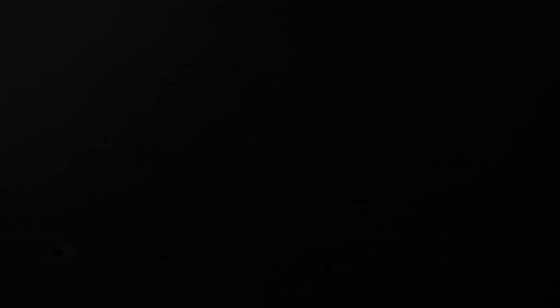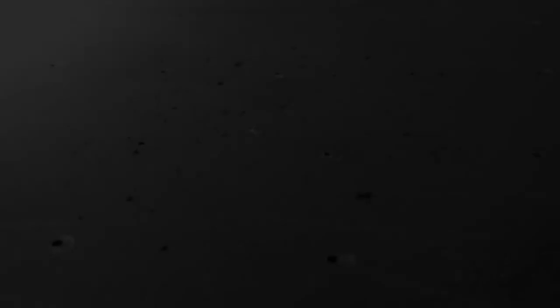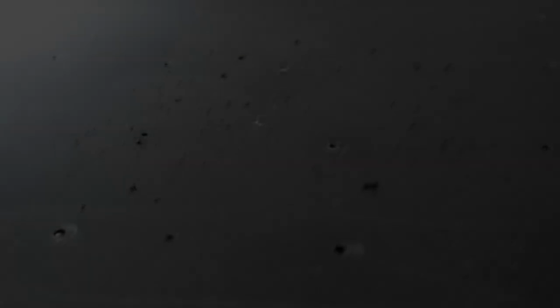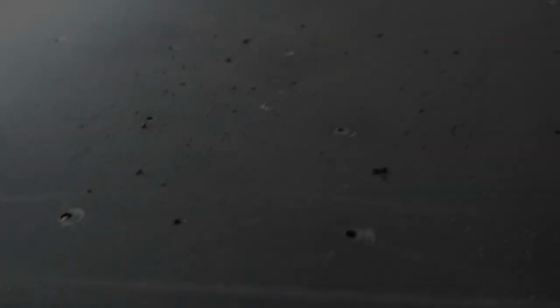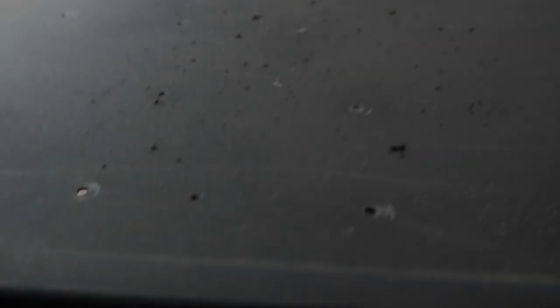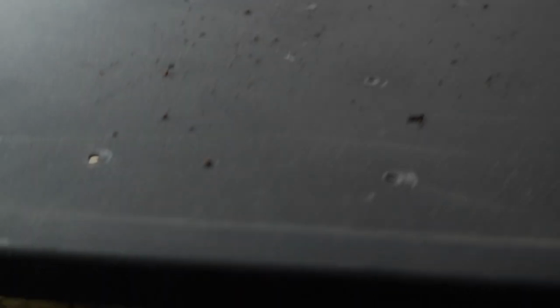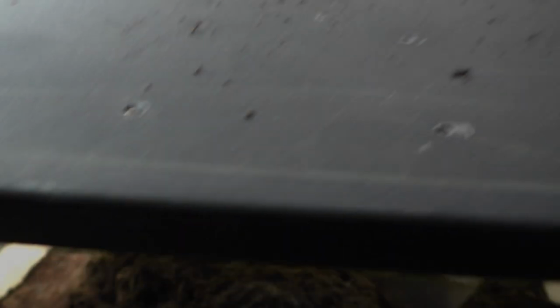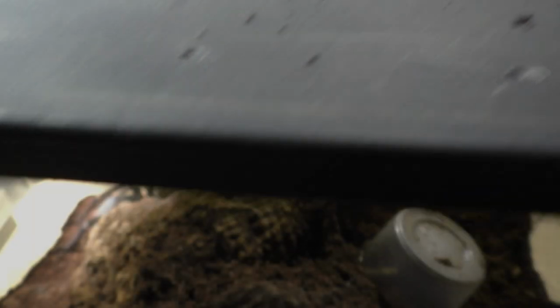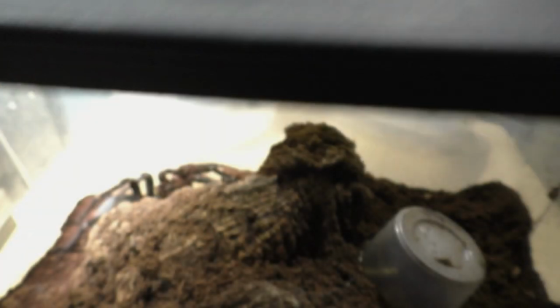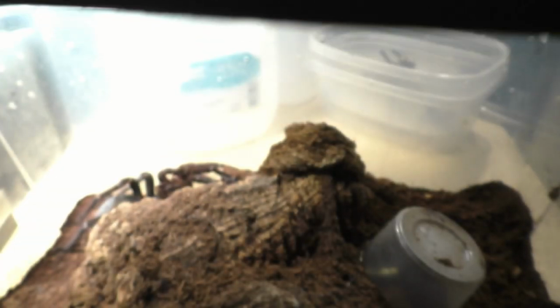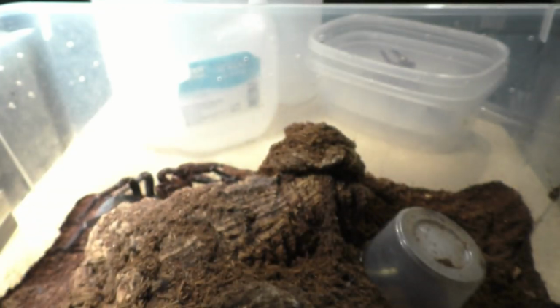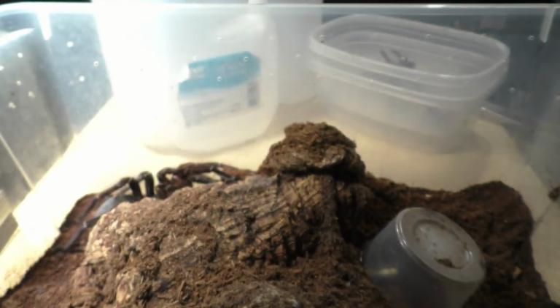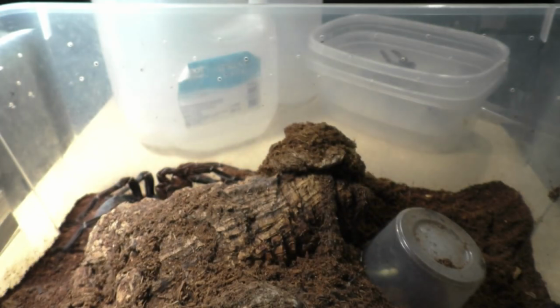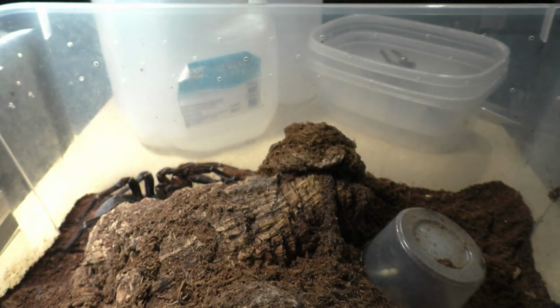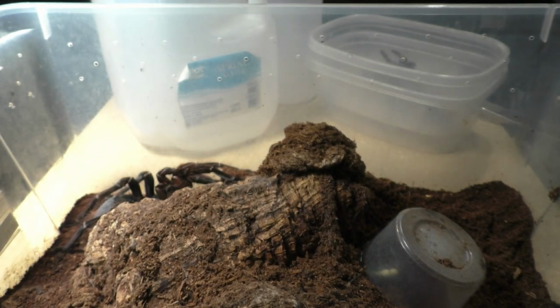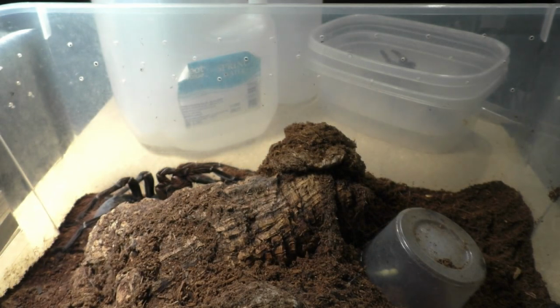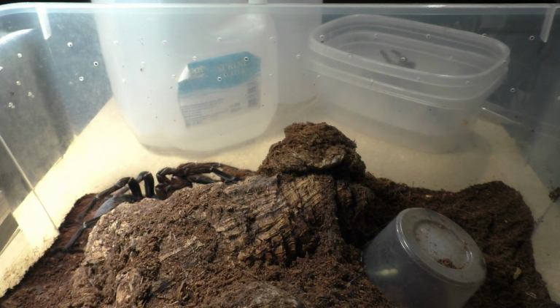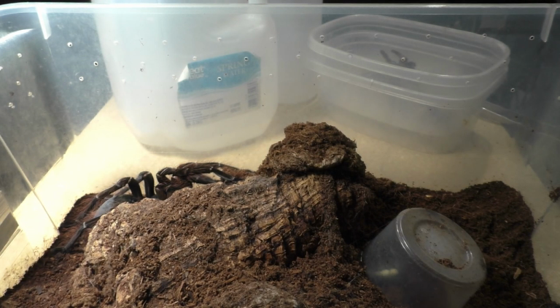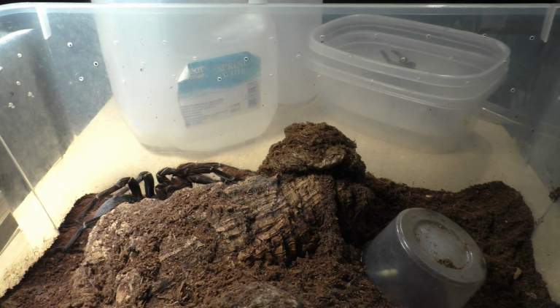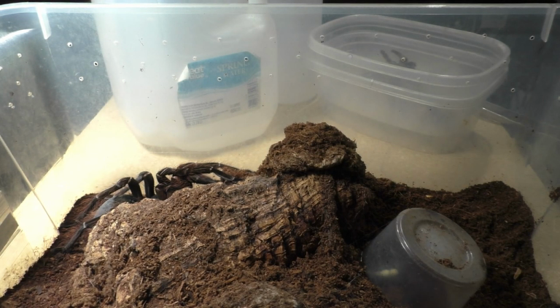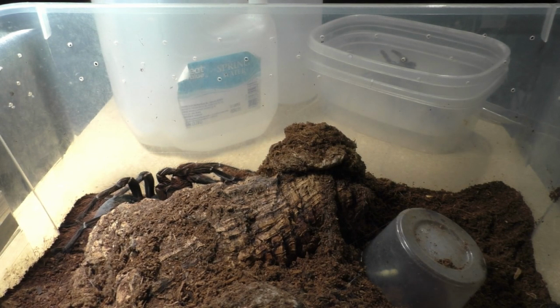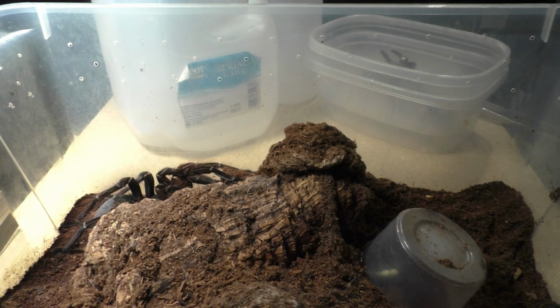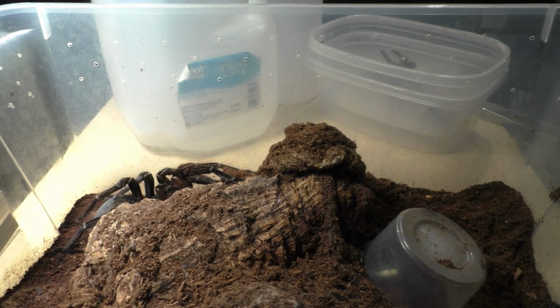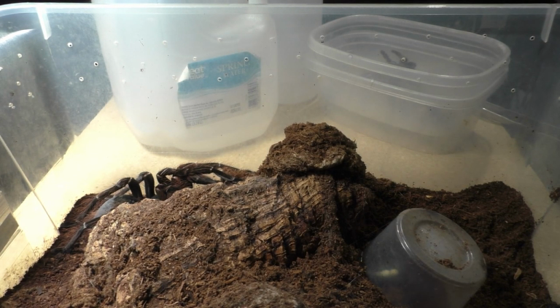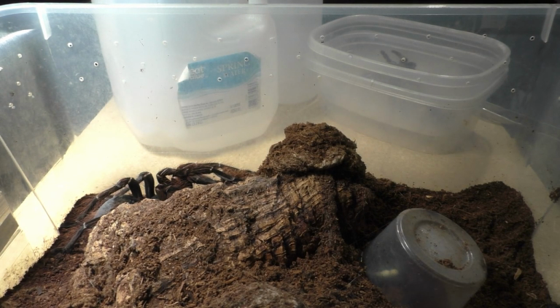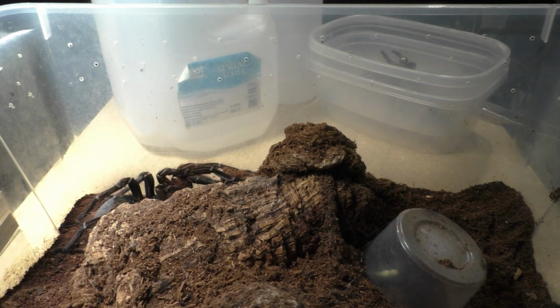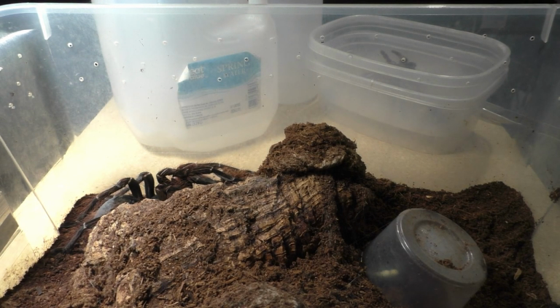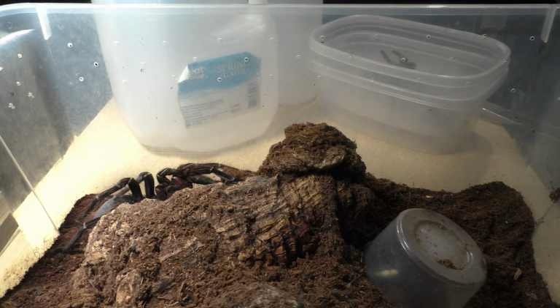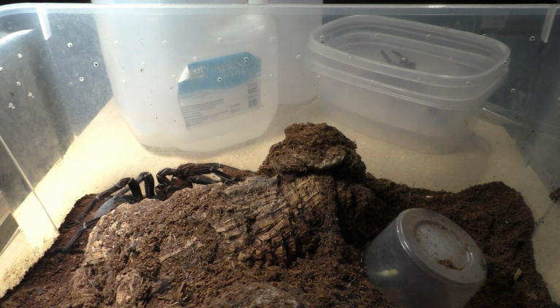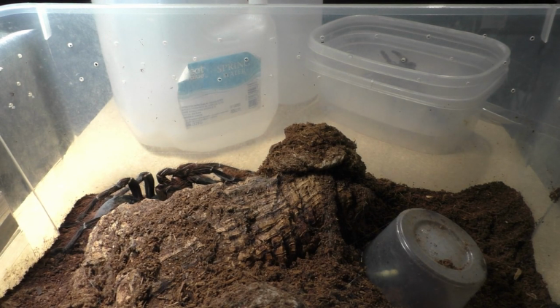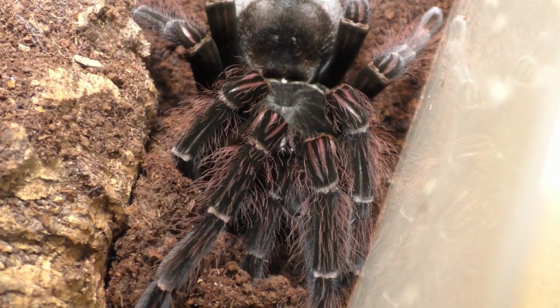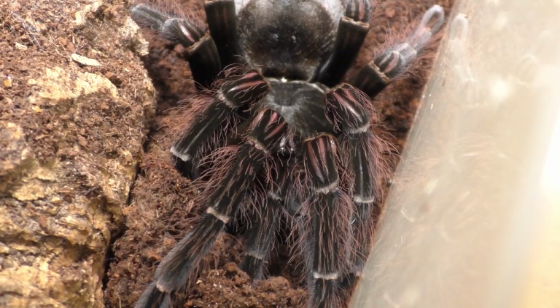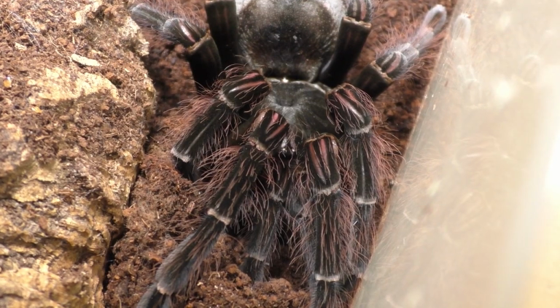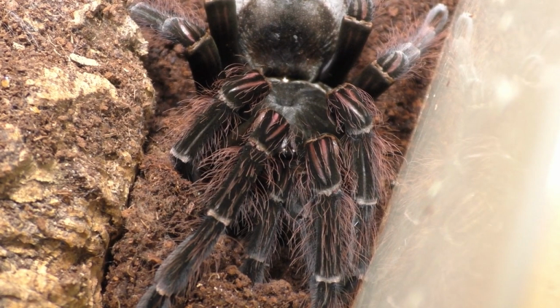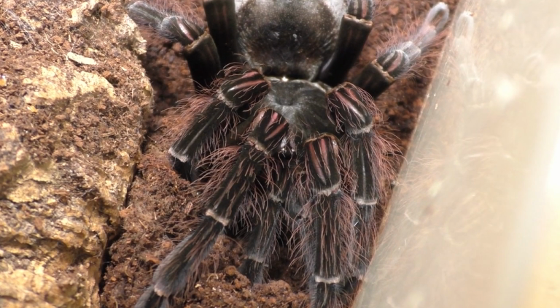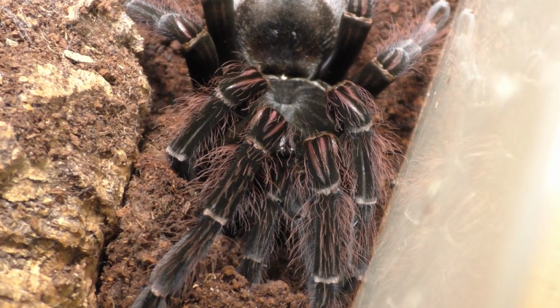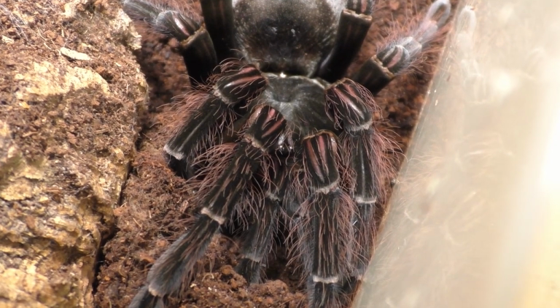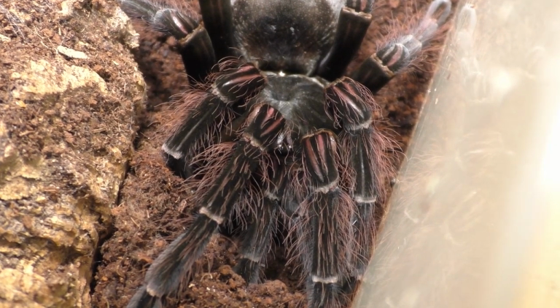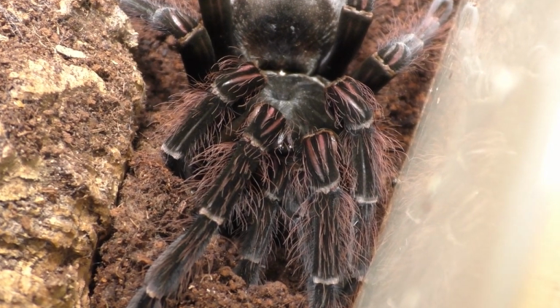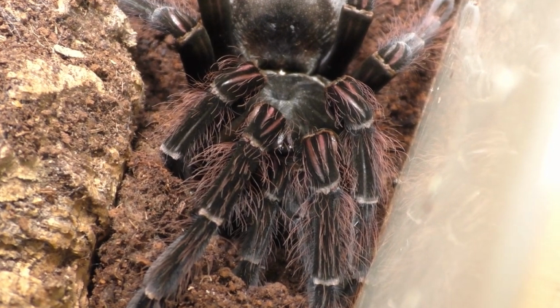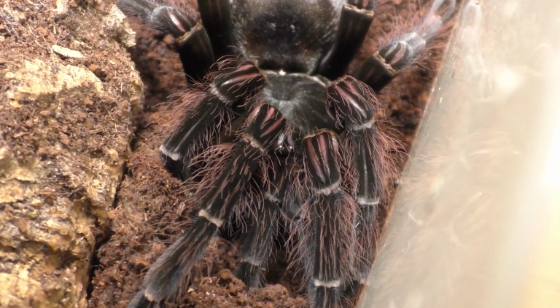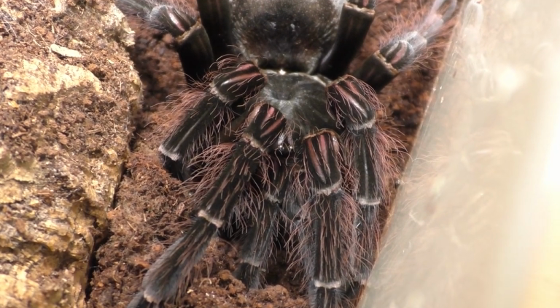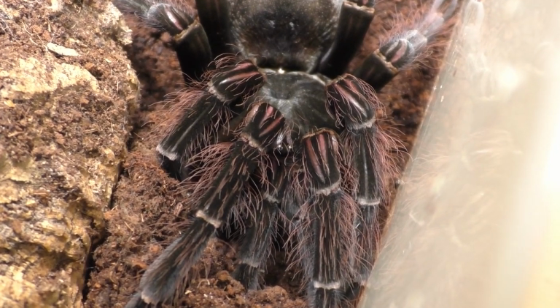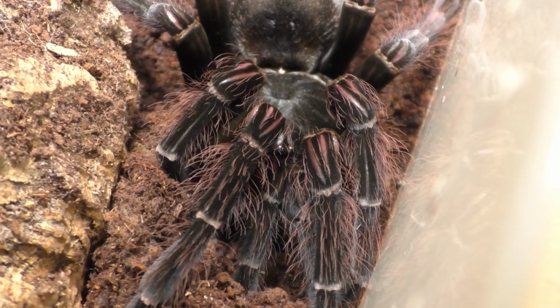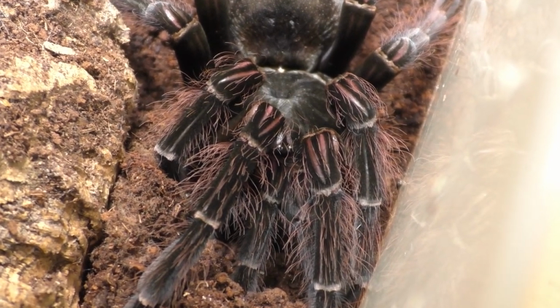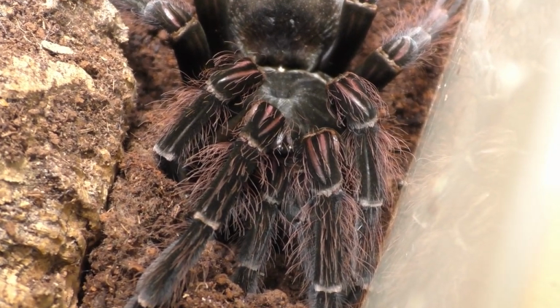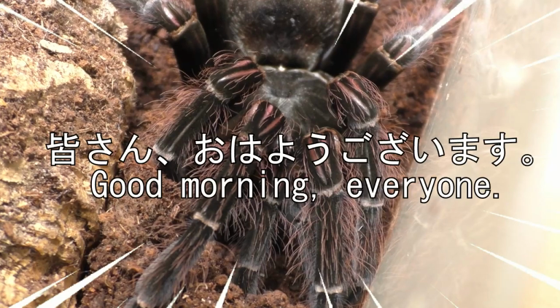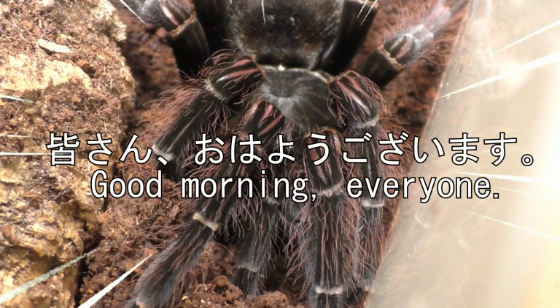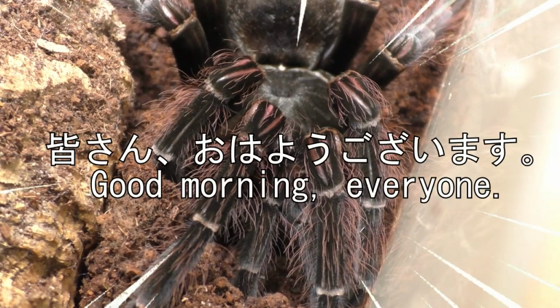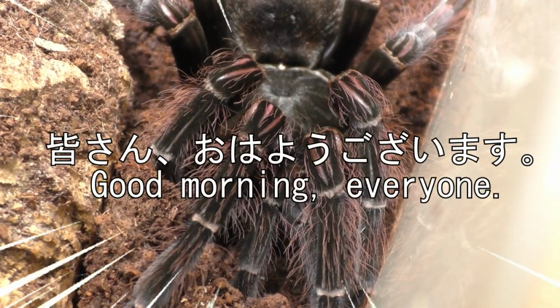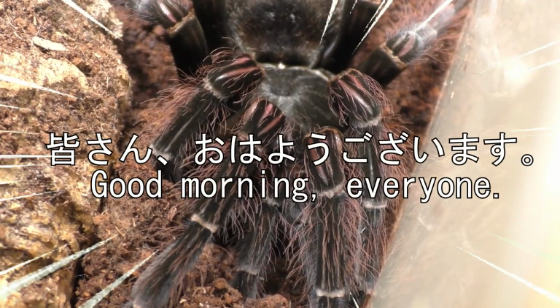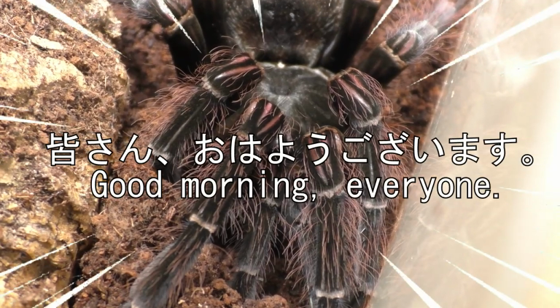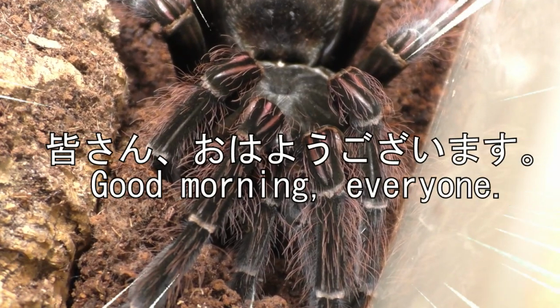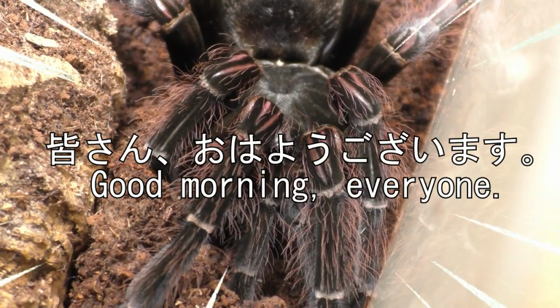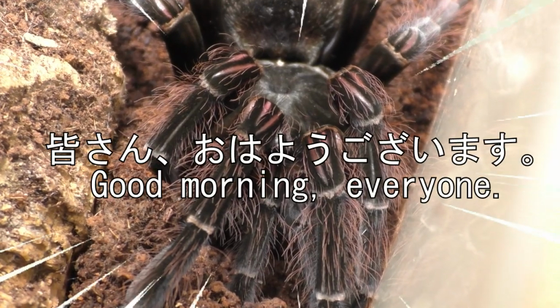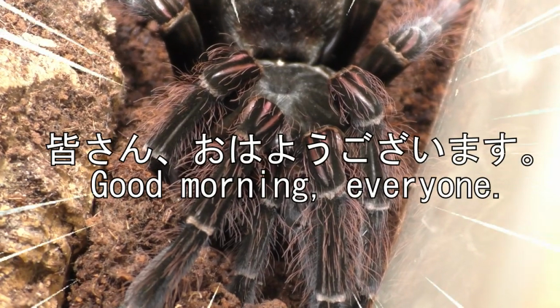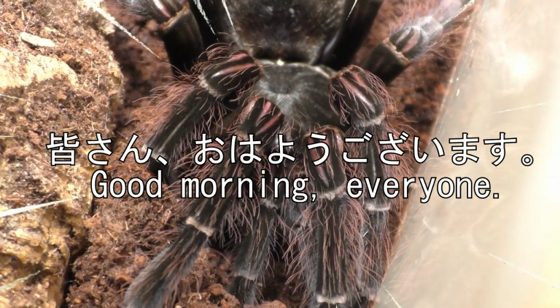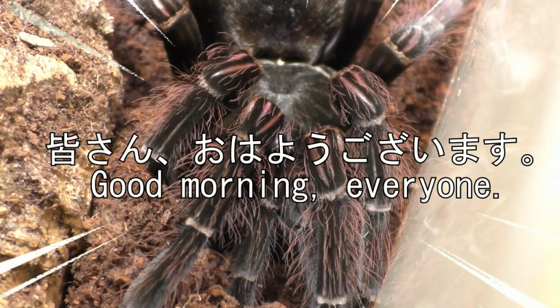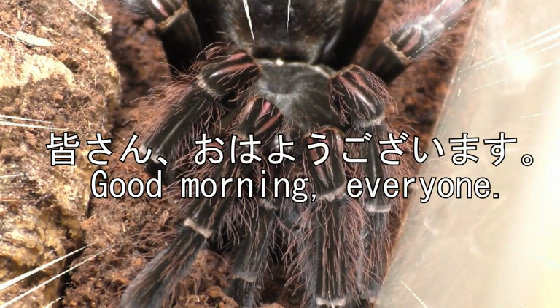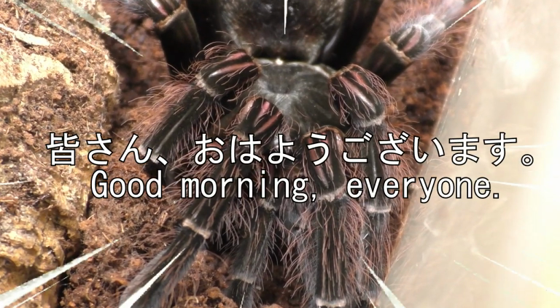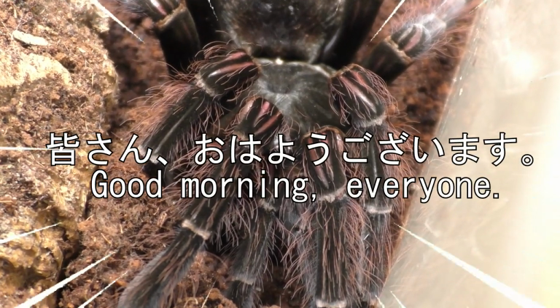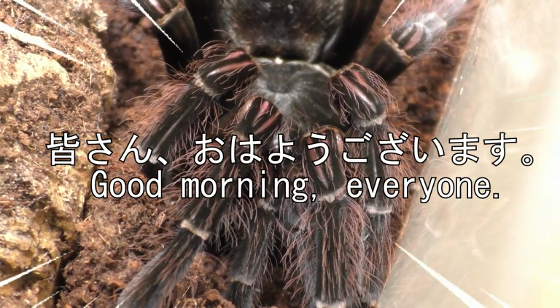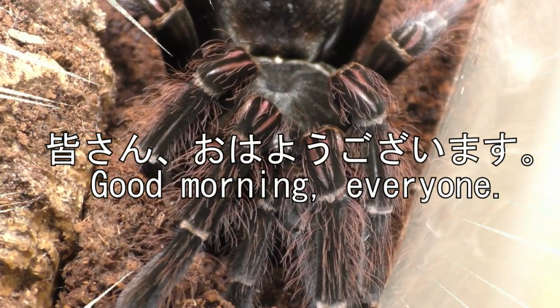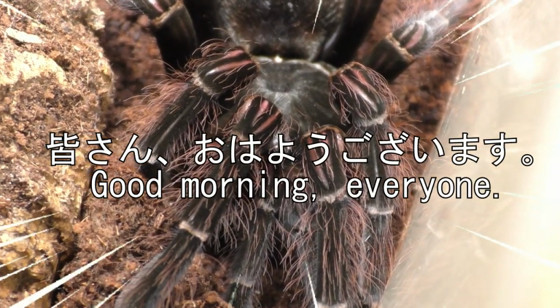Why hello there everyone, I'm Laxo, aka TheKumoSensei. Minasan, ahoyou gozaimasu.